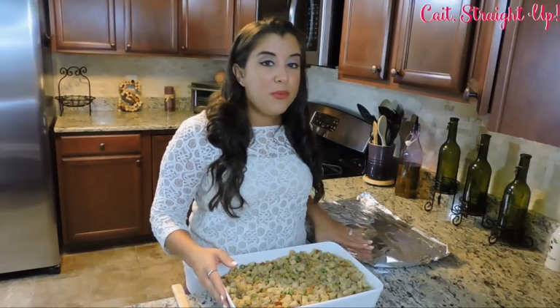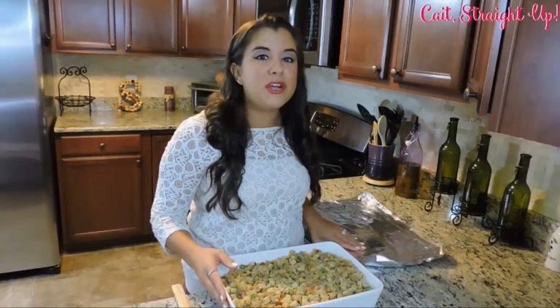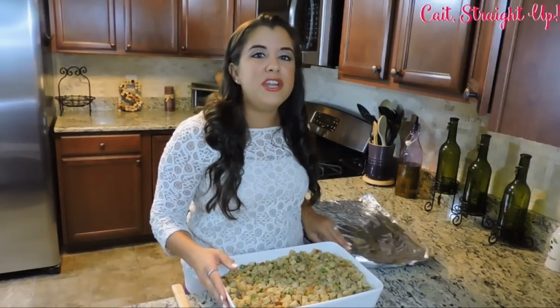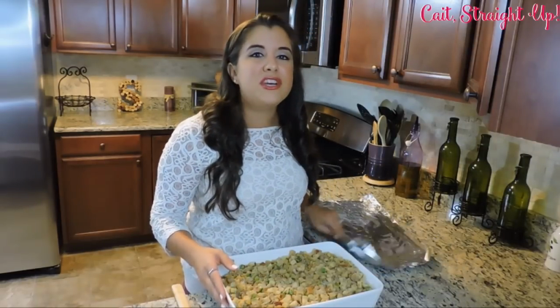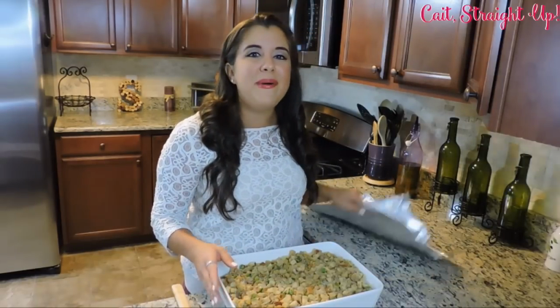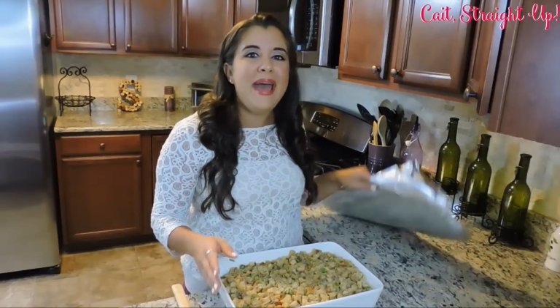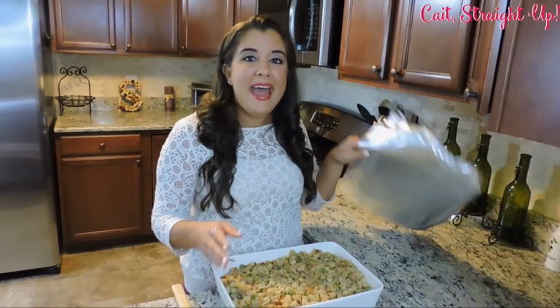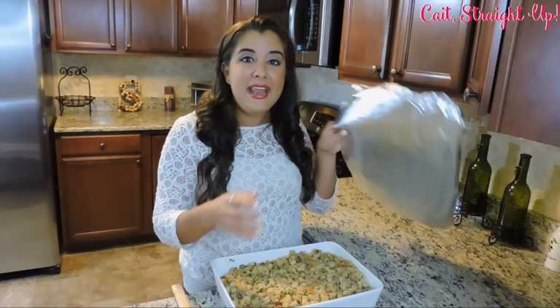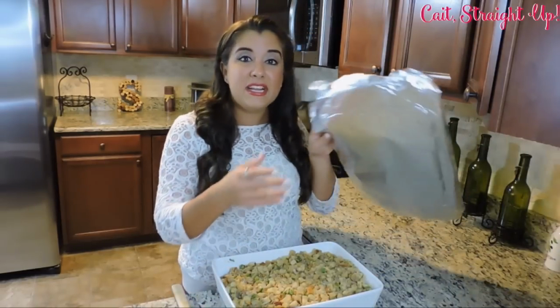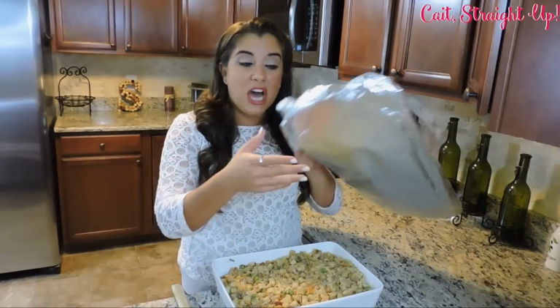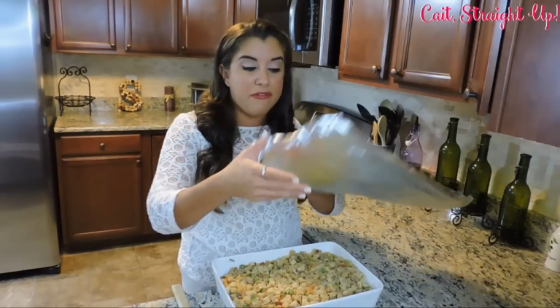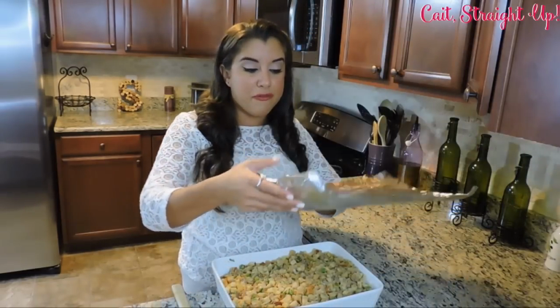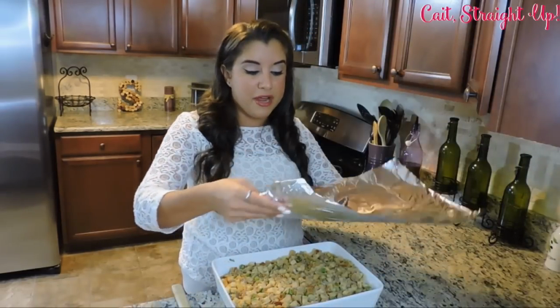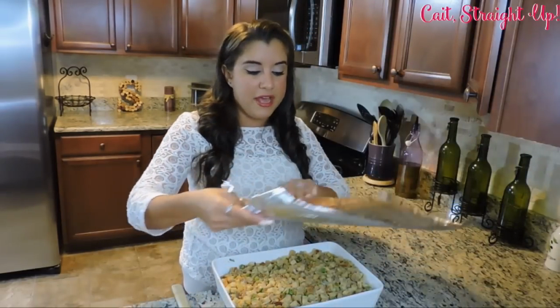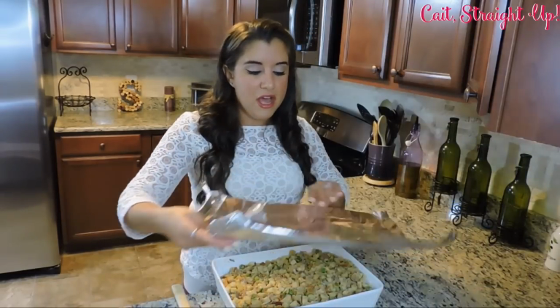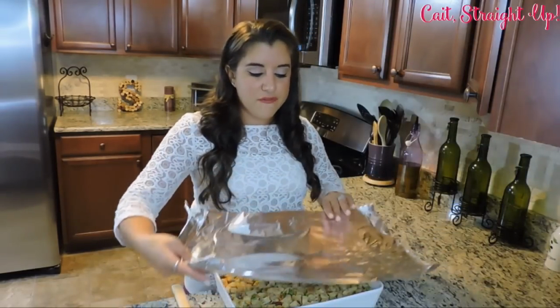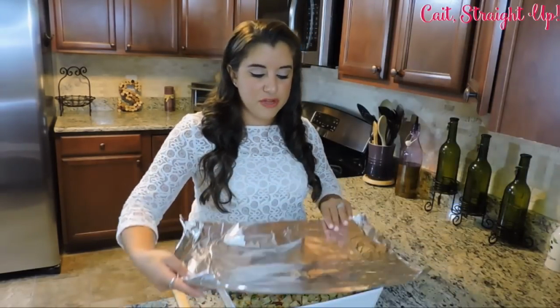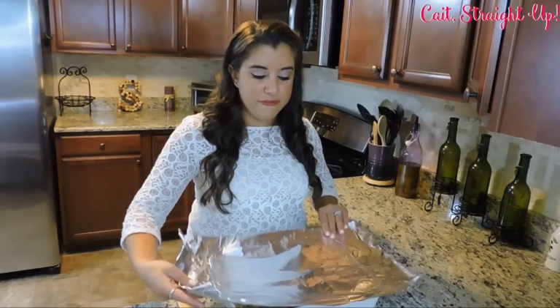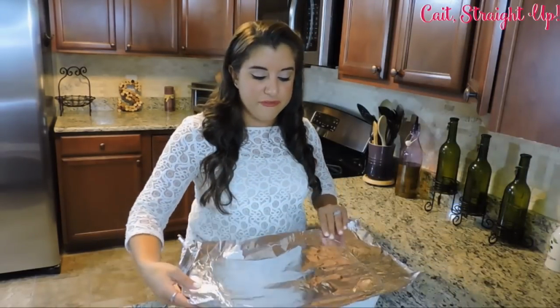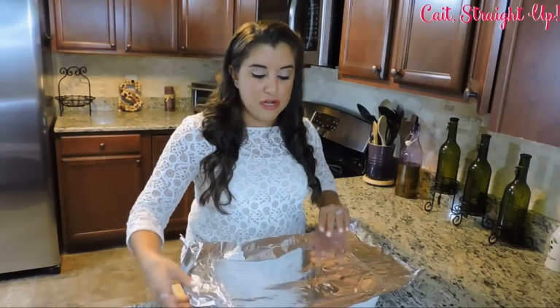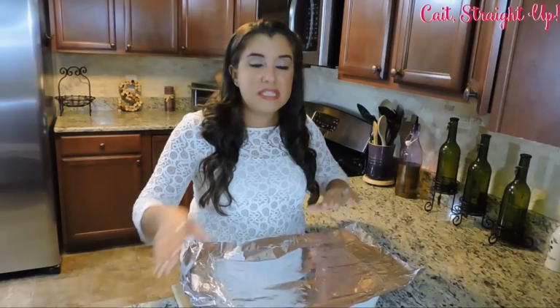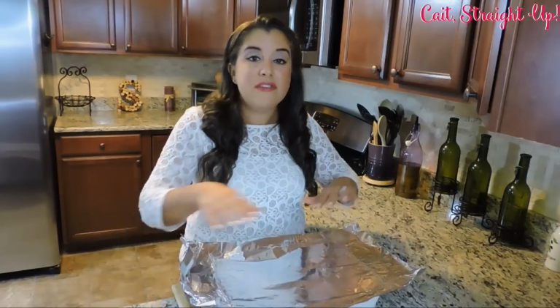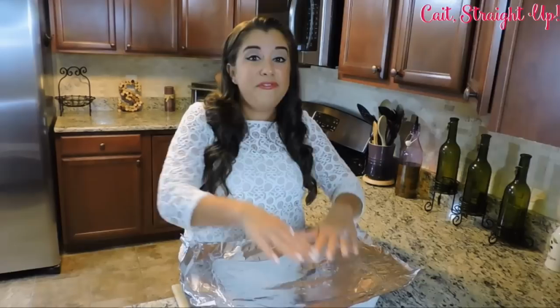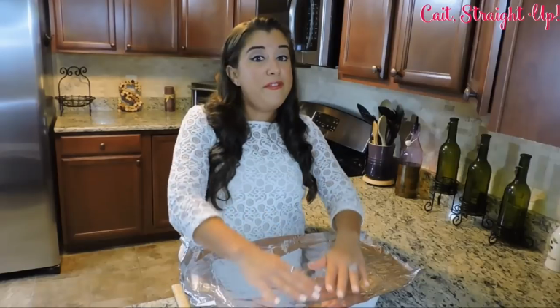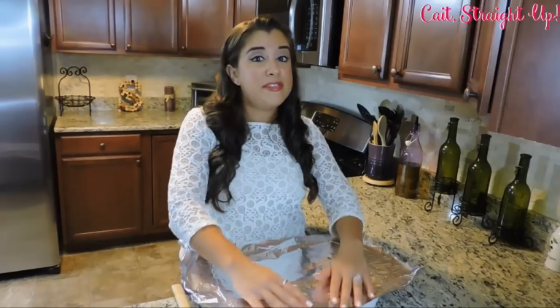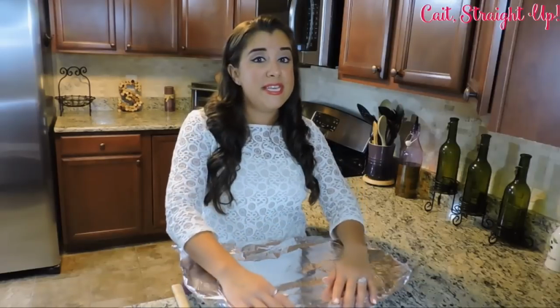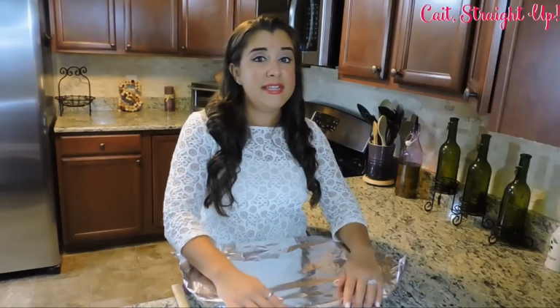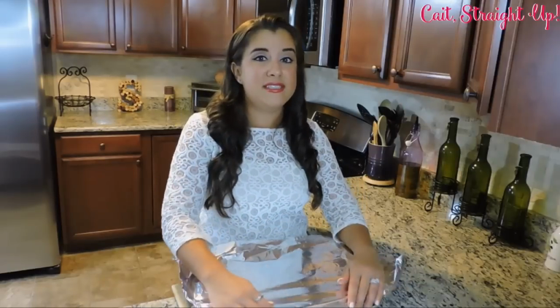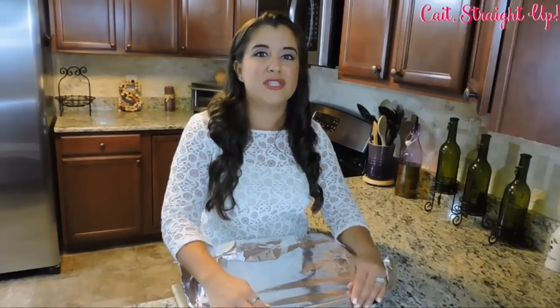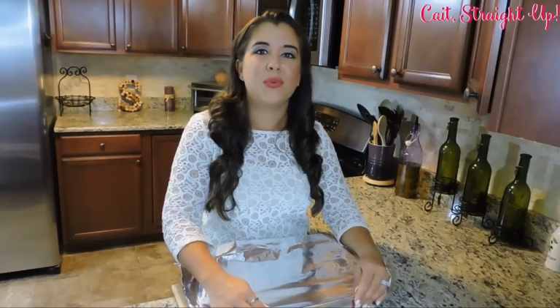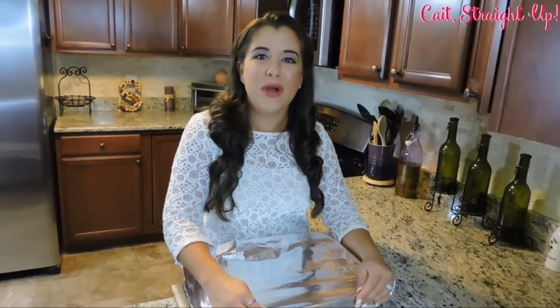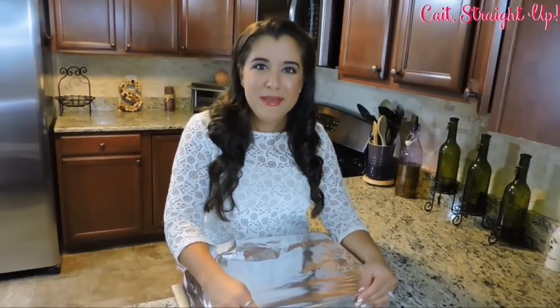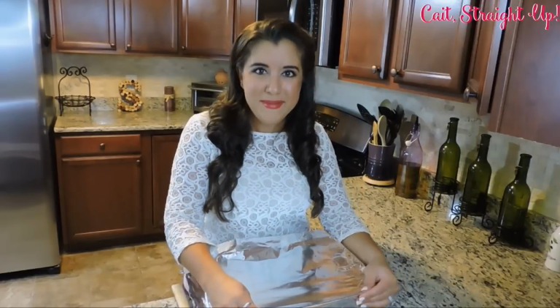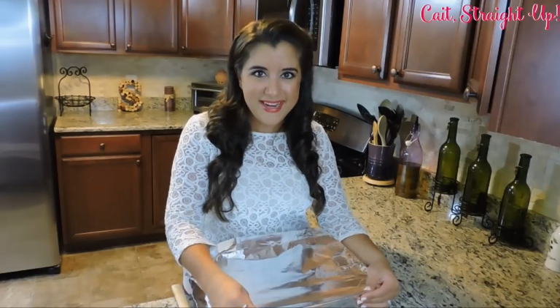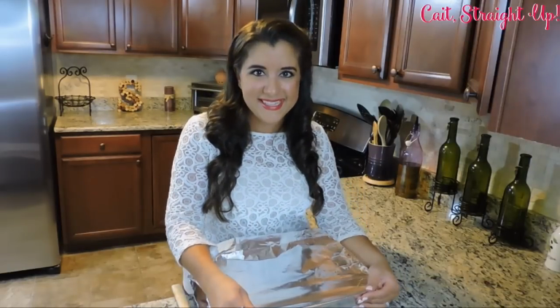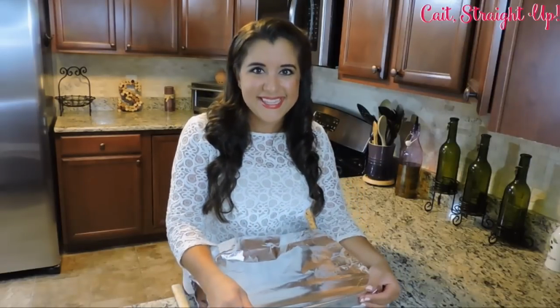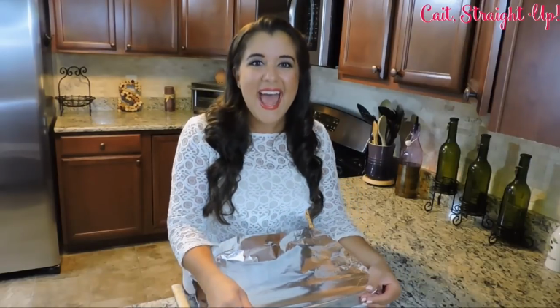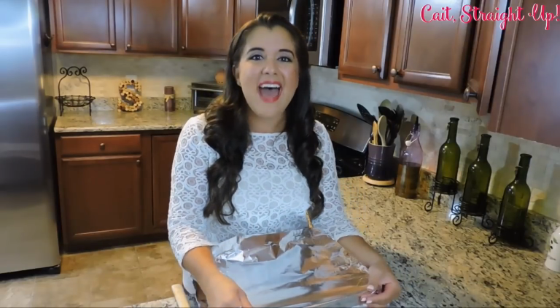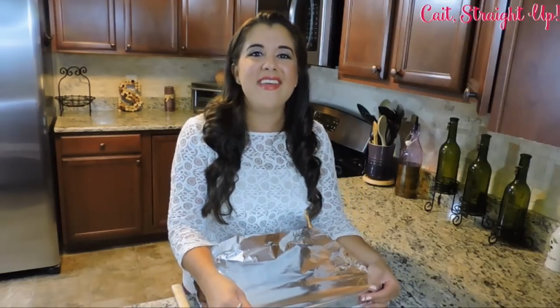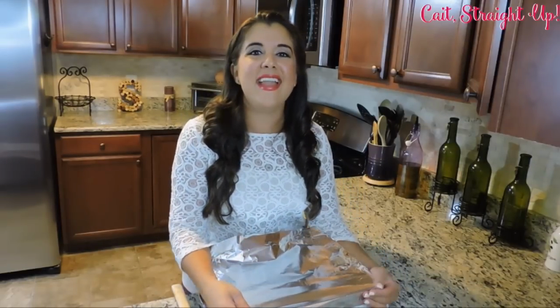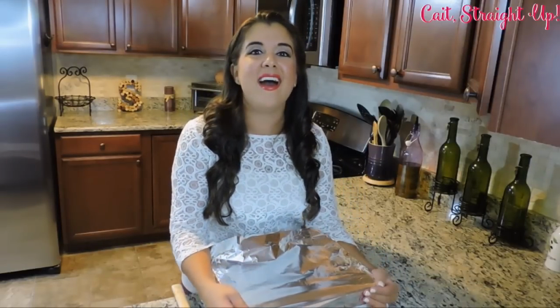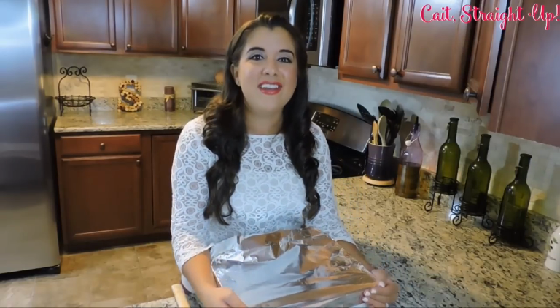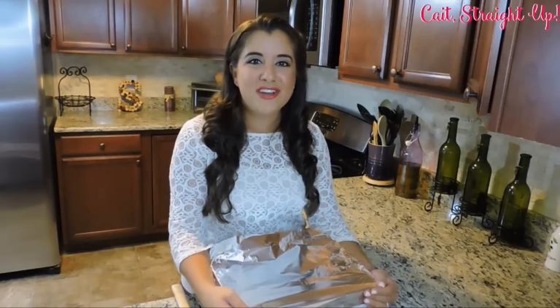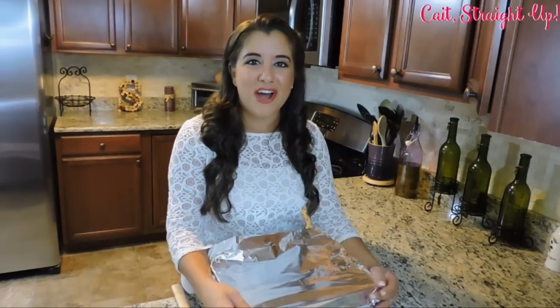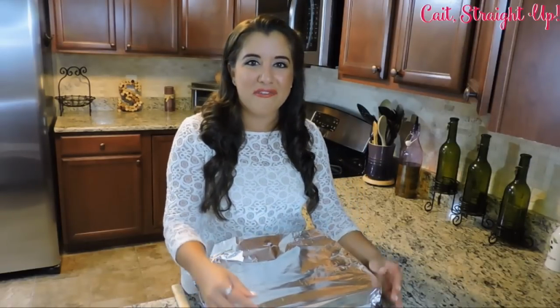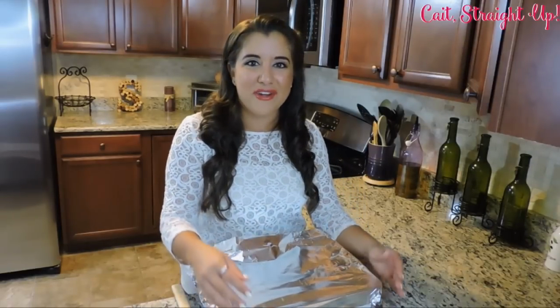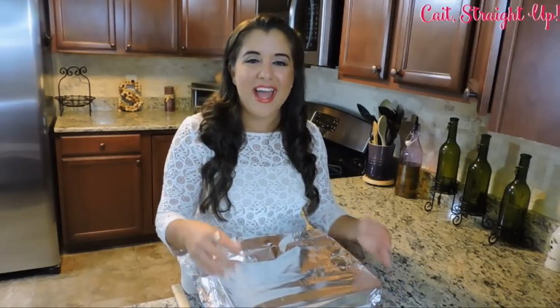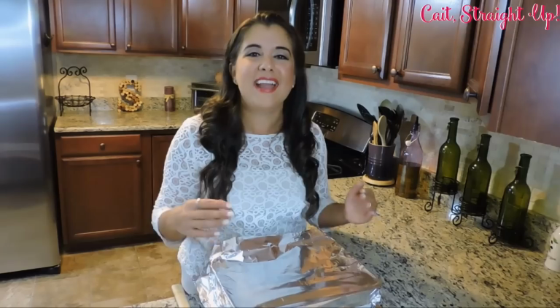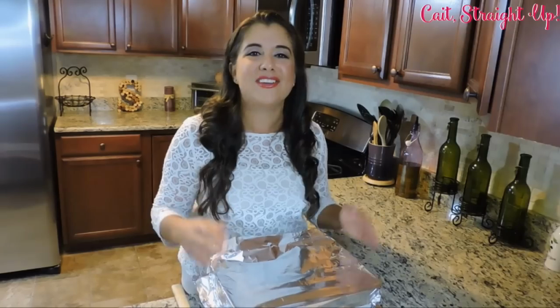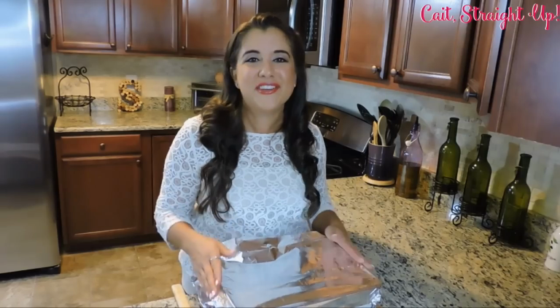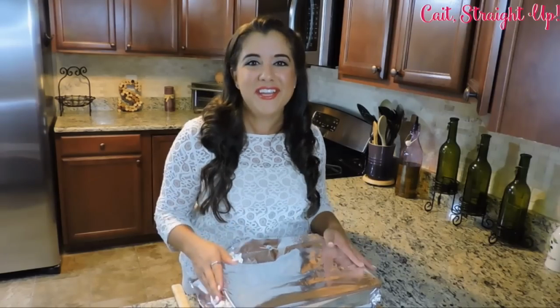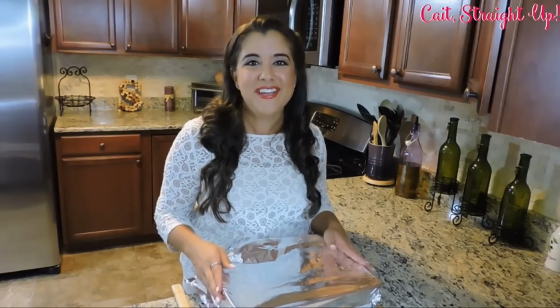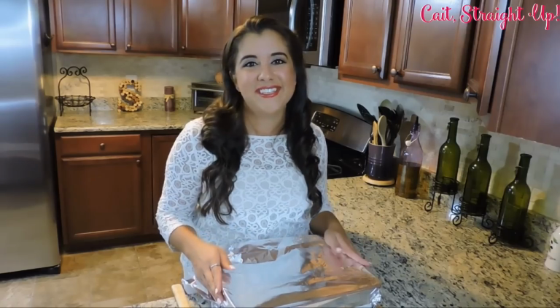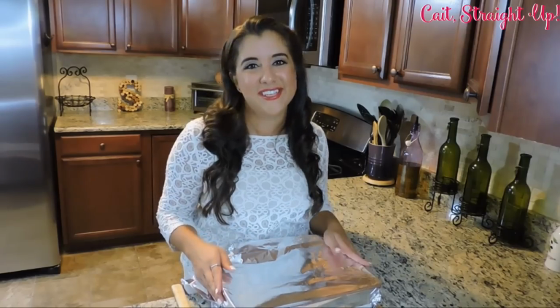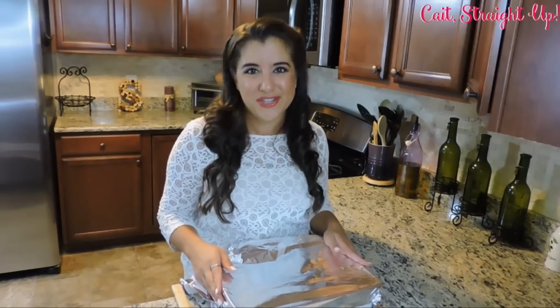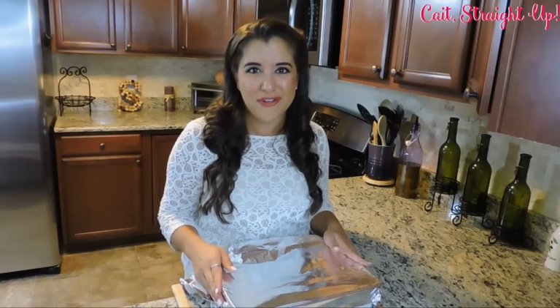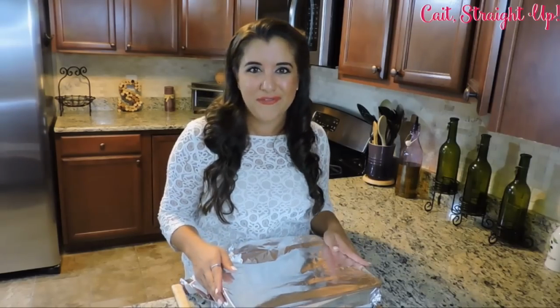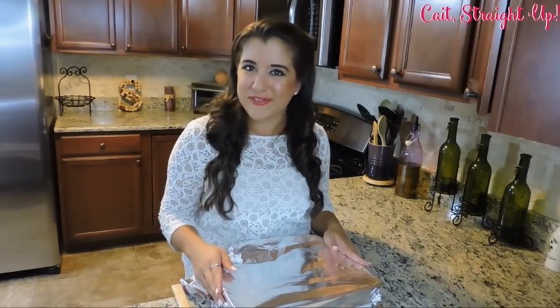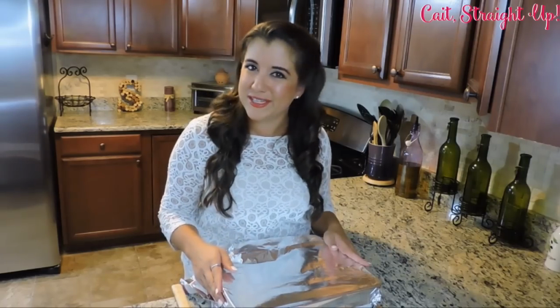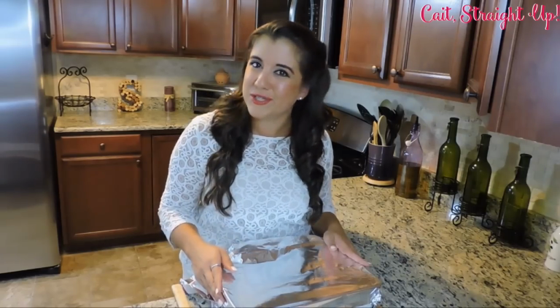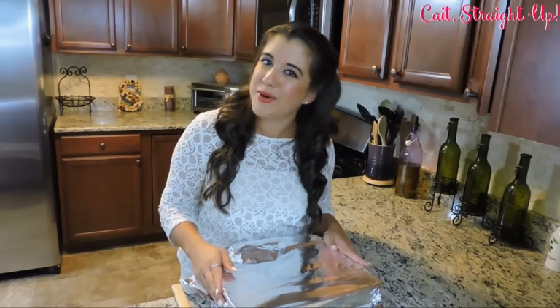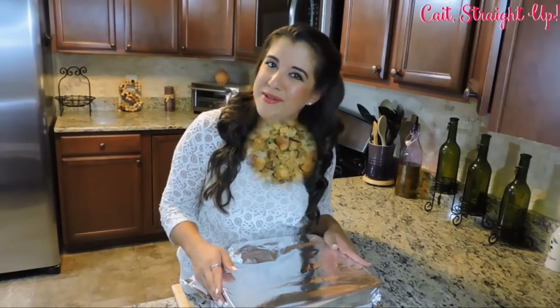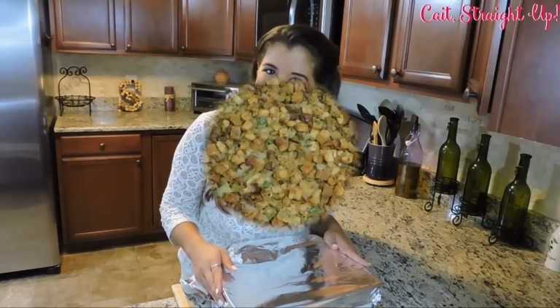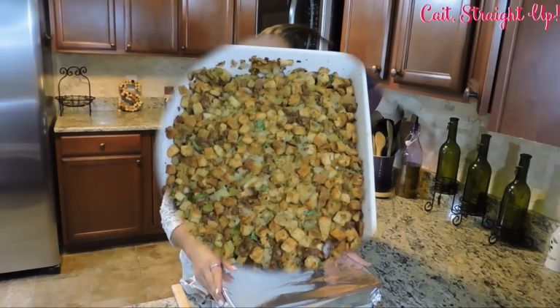It is ready for a 350 degree oven for about 30 to 40 minutes. We're going to cover it for the first 15 to 20 minutes and then uncover it and cook it an additional 15 to 20 more.